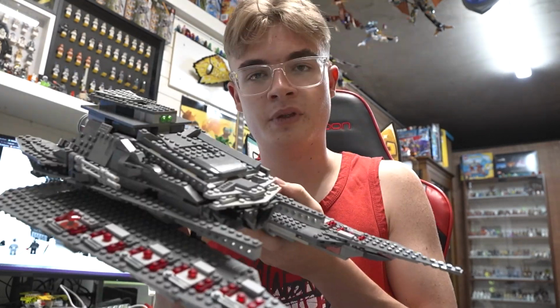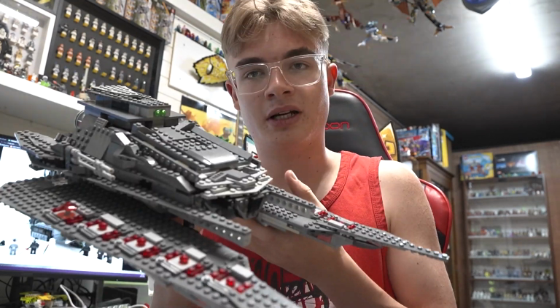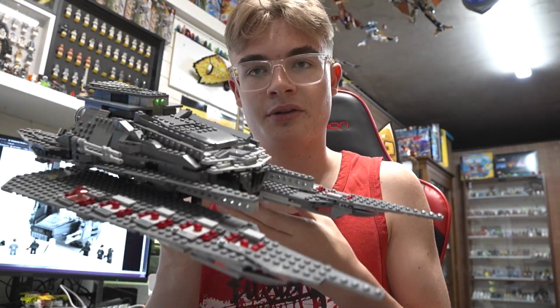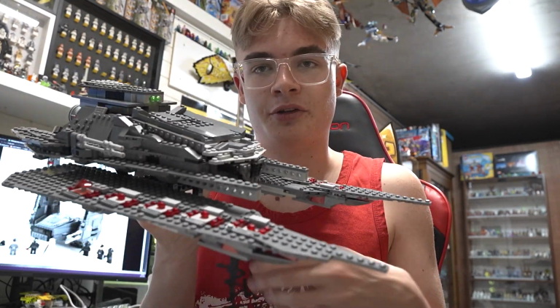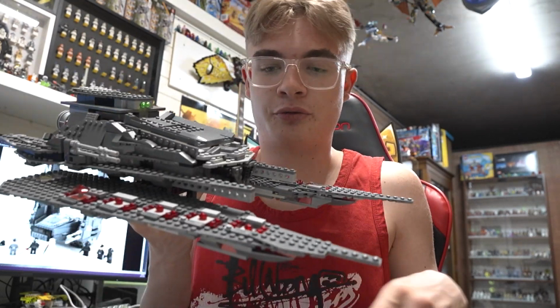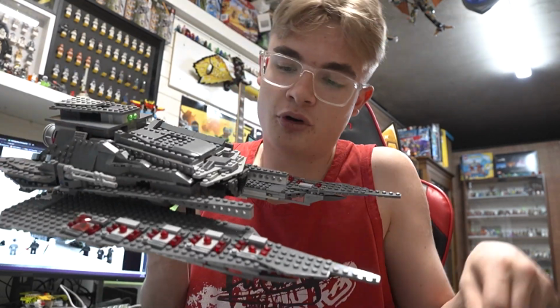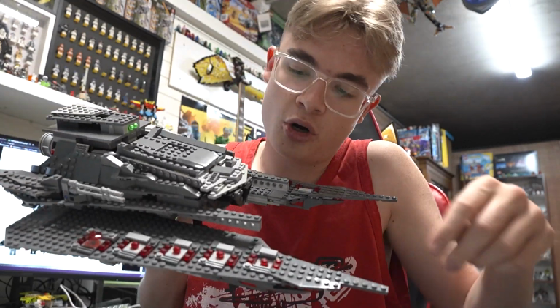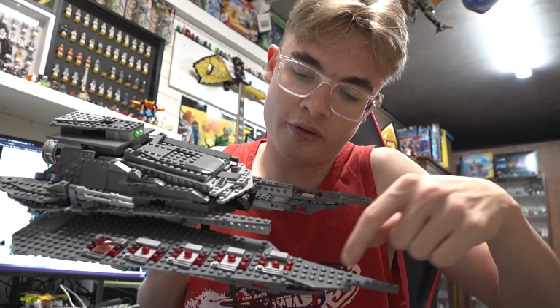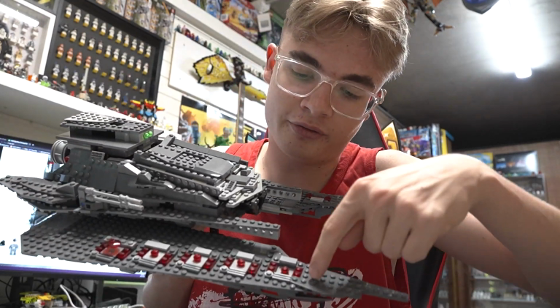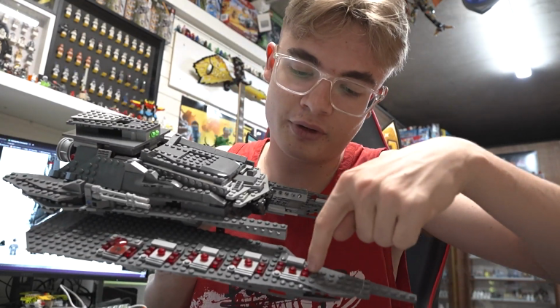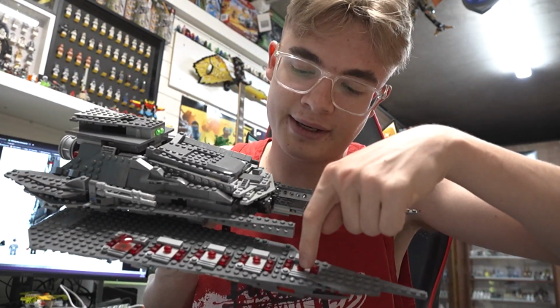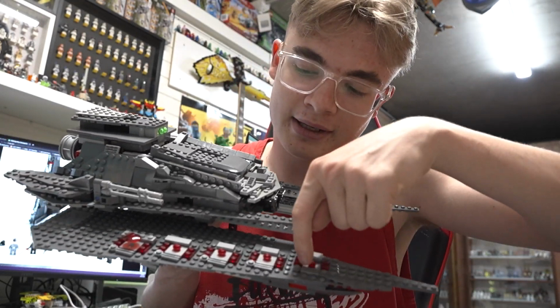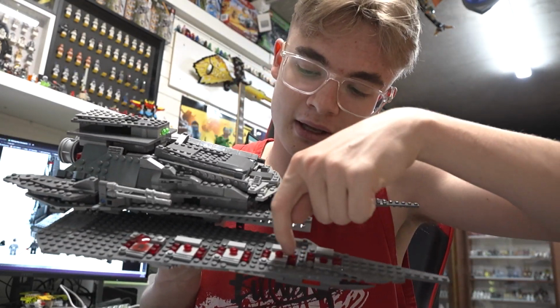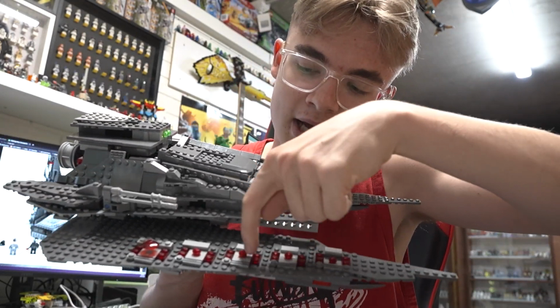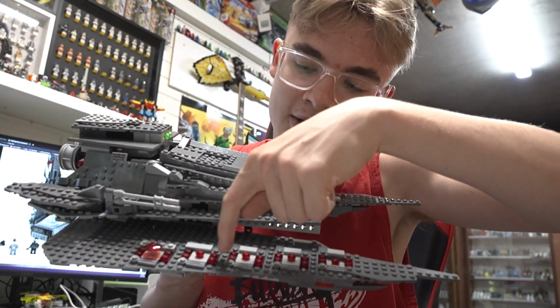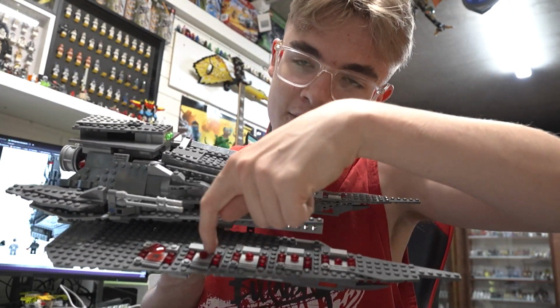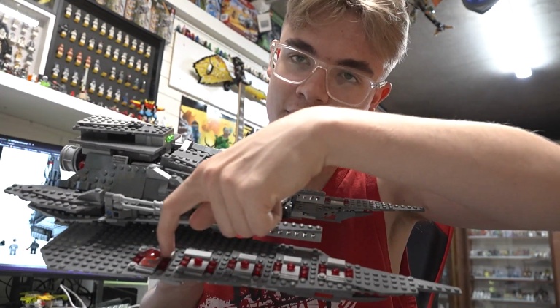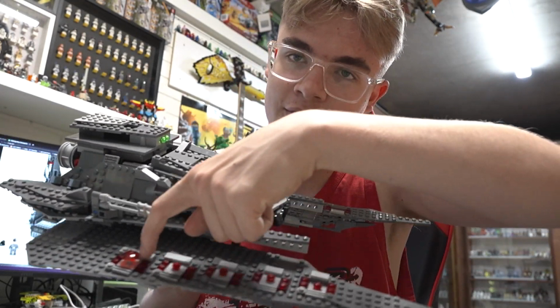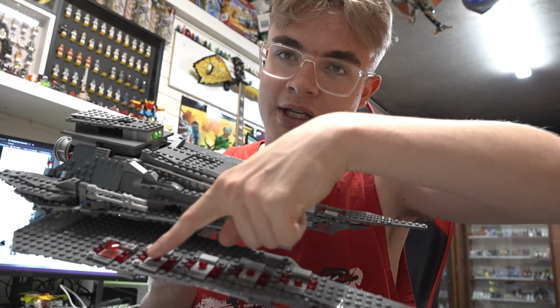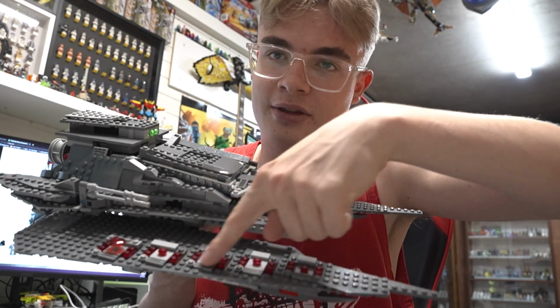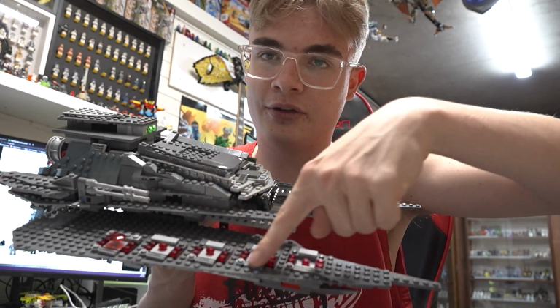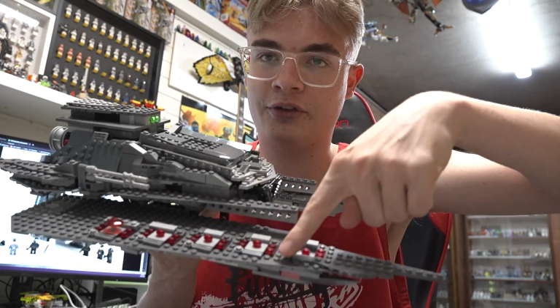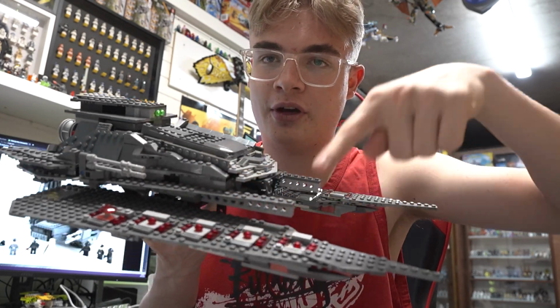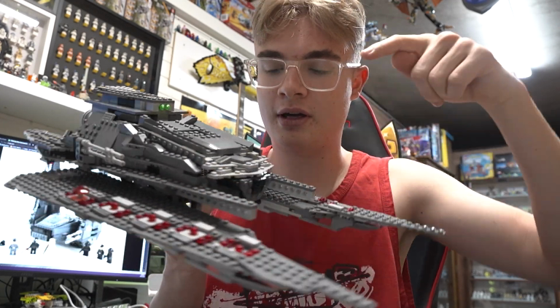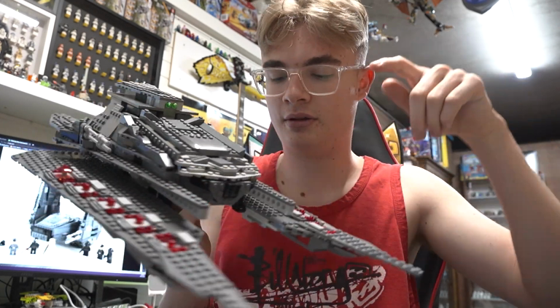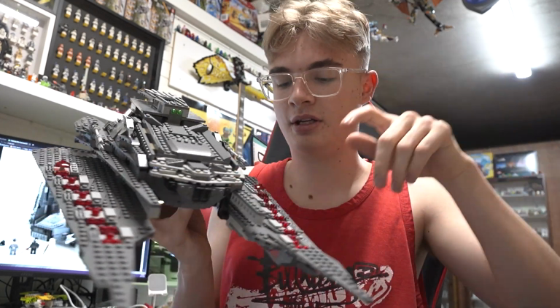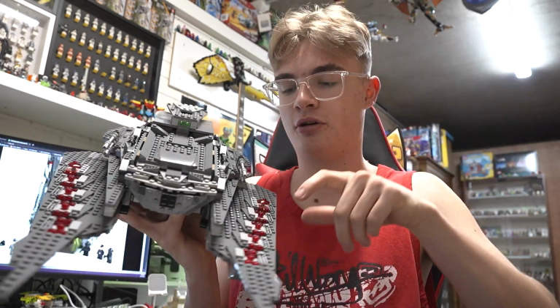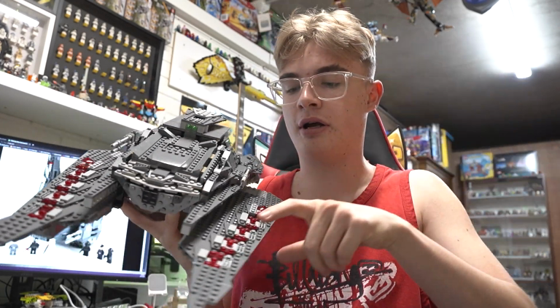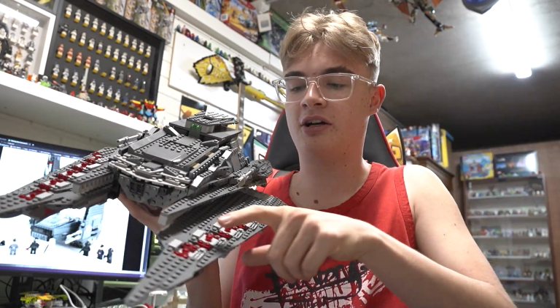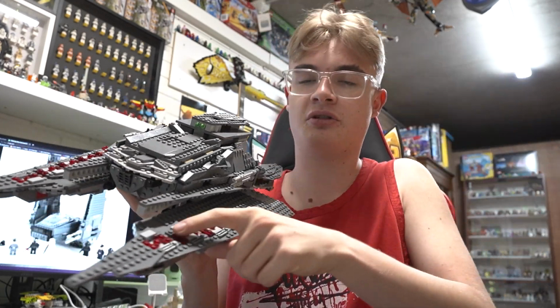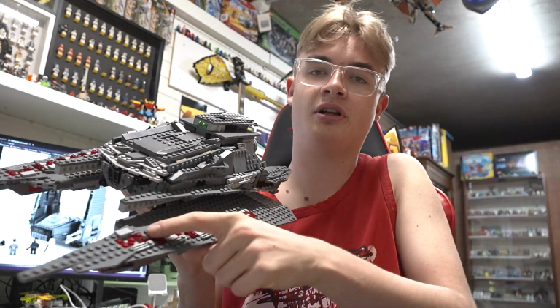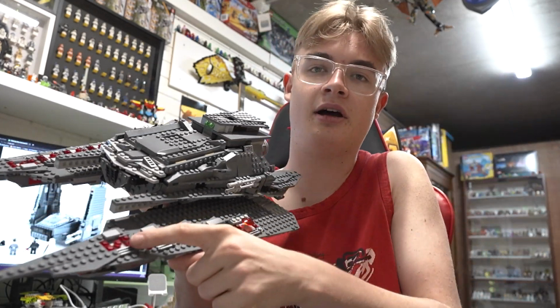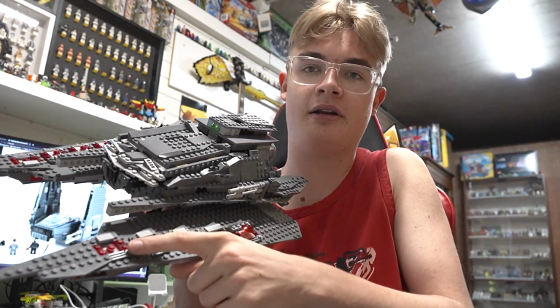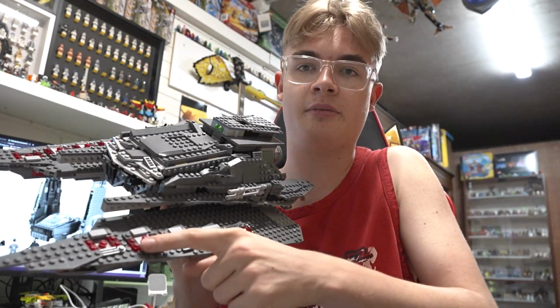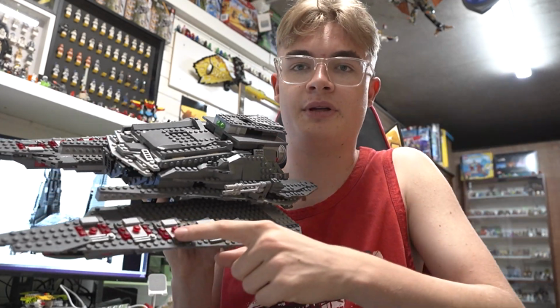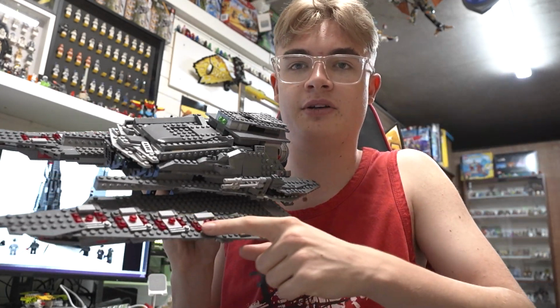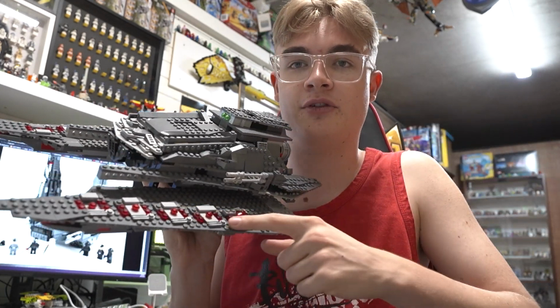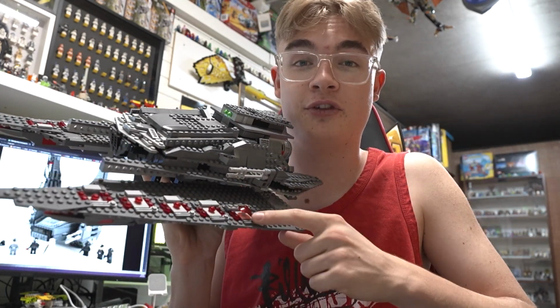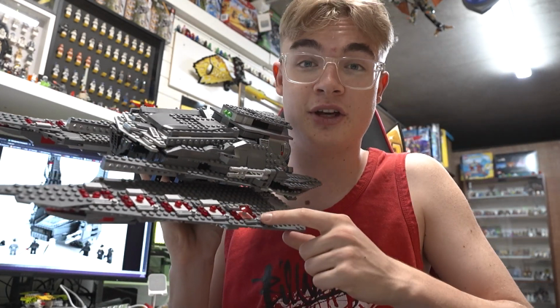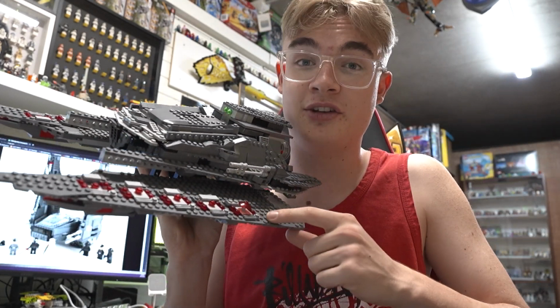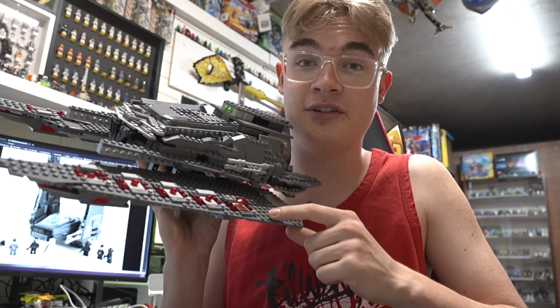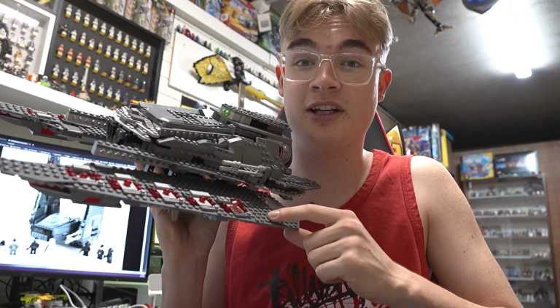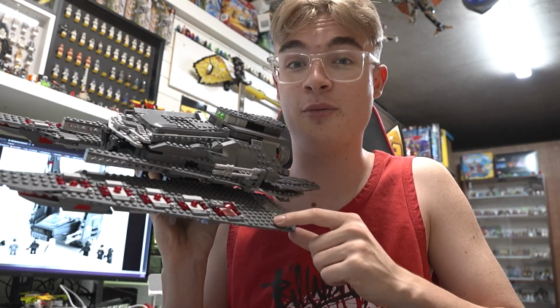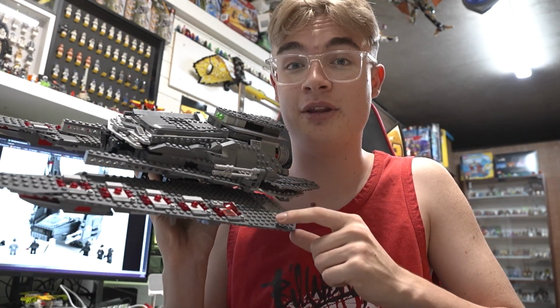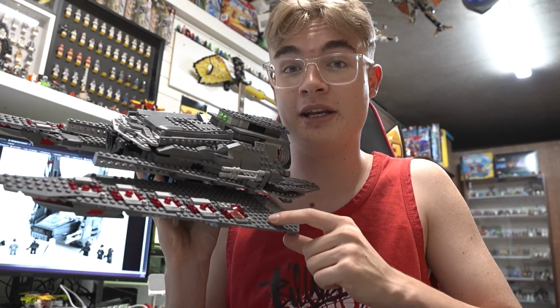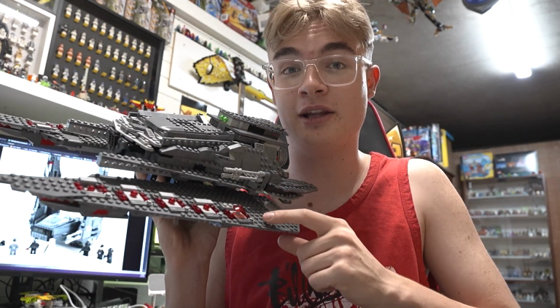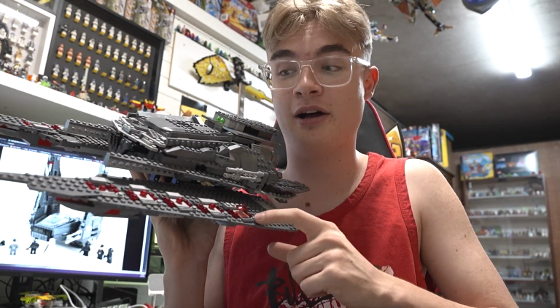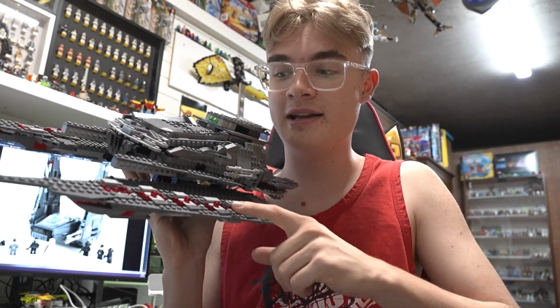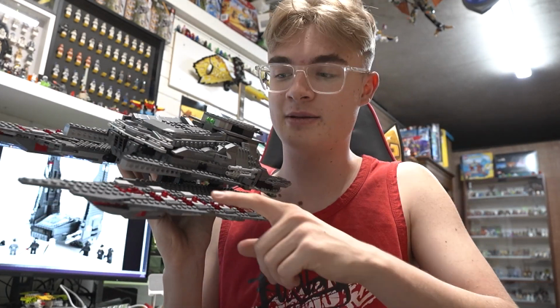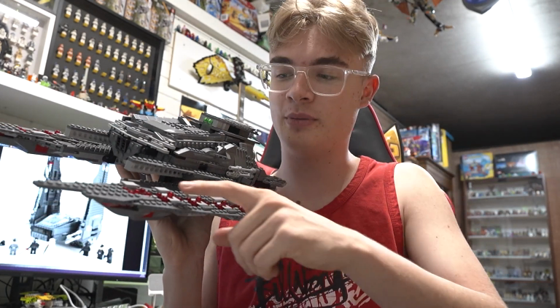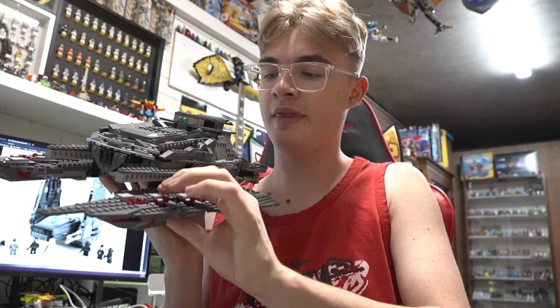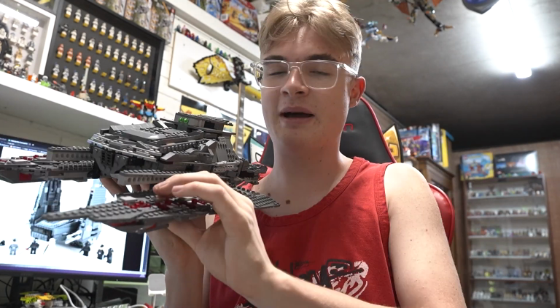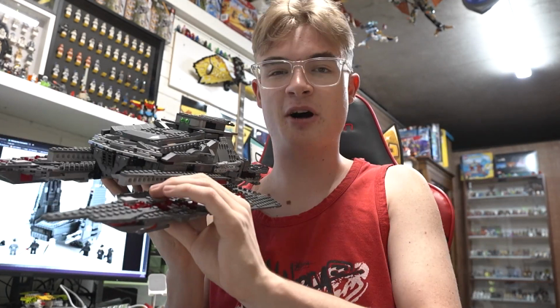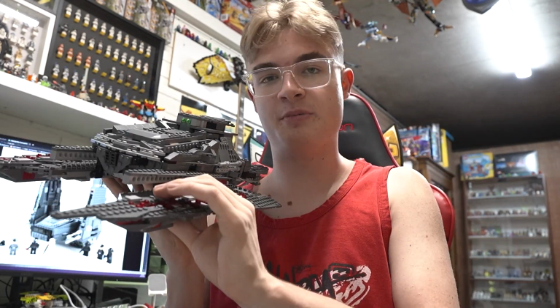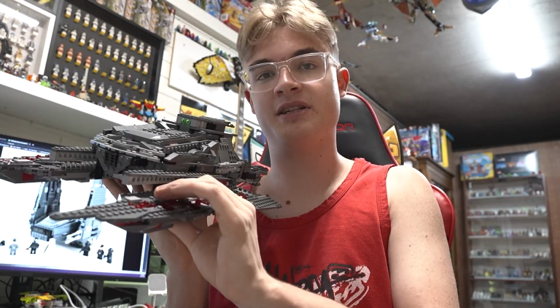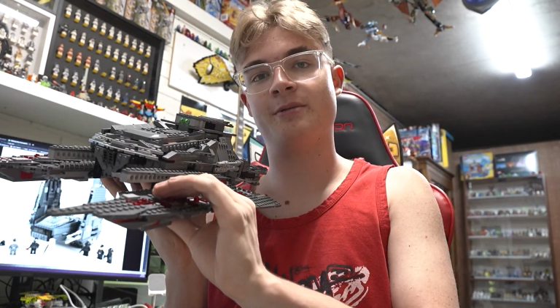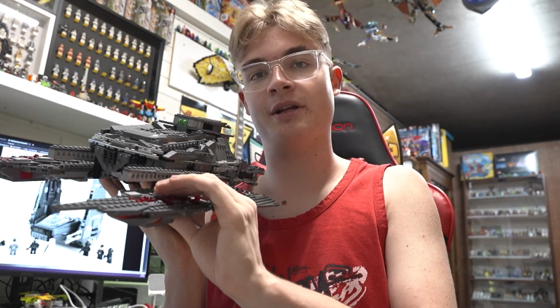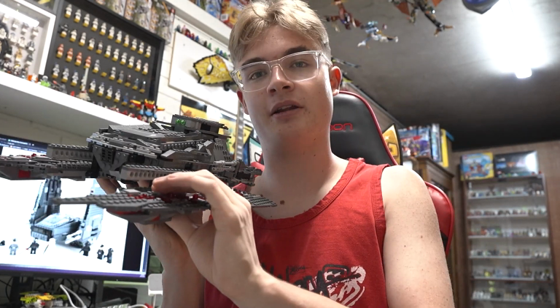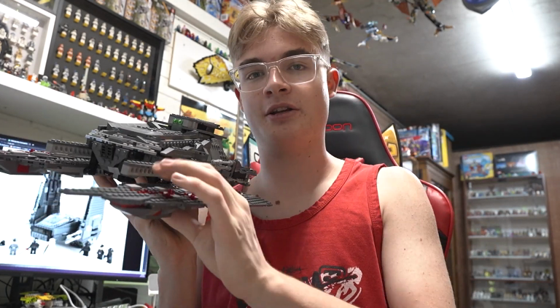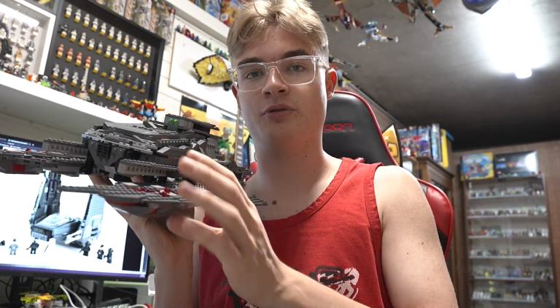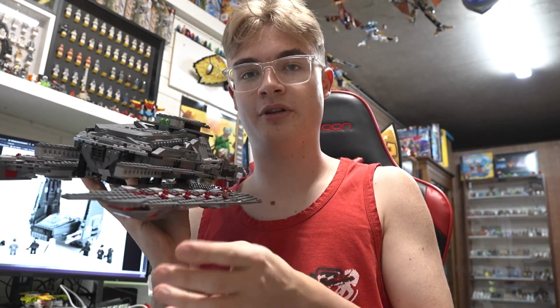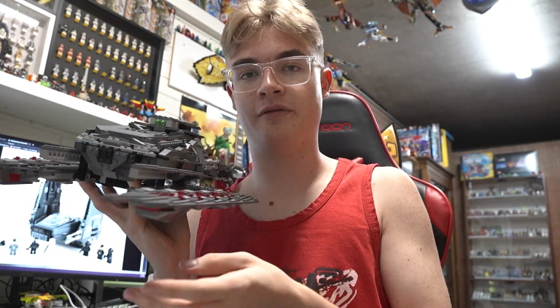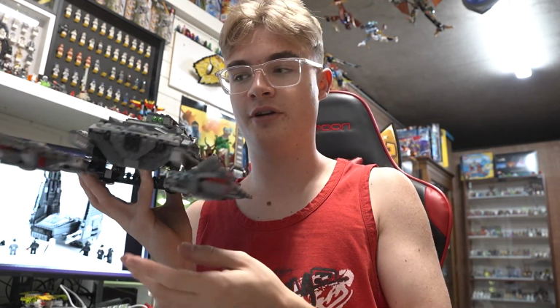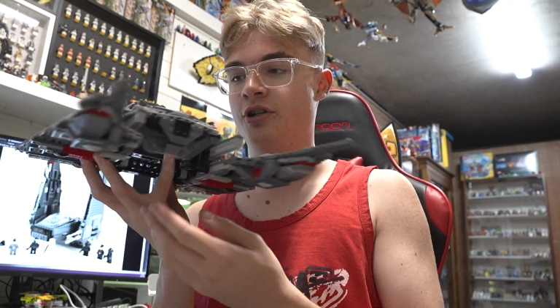I've got this row of red lights on either side. They don't actually light up because the set didn't come with any lights, but that might be something that I do in the future.